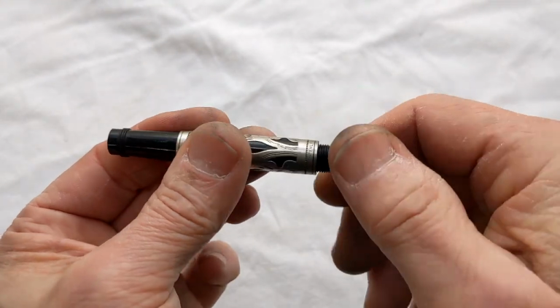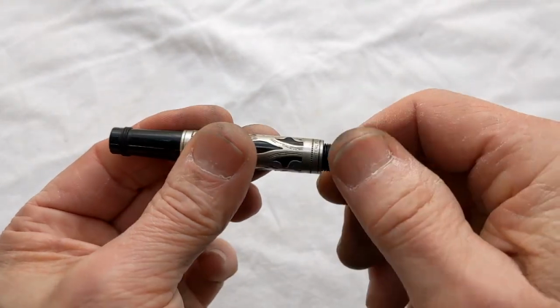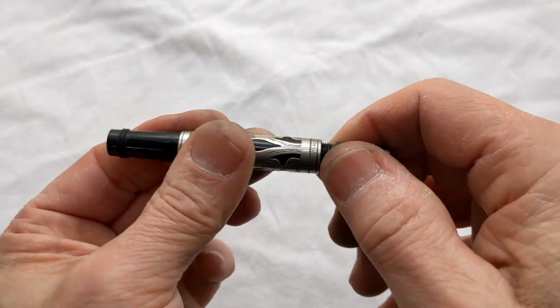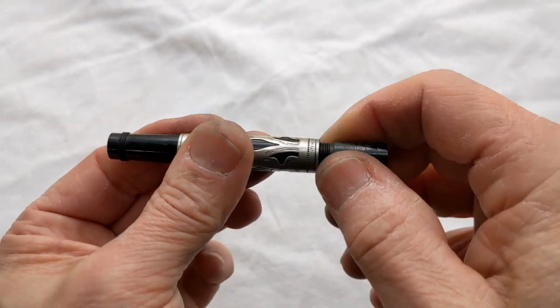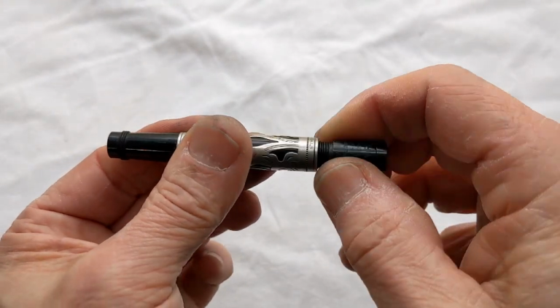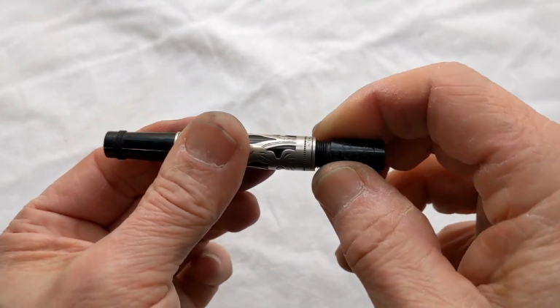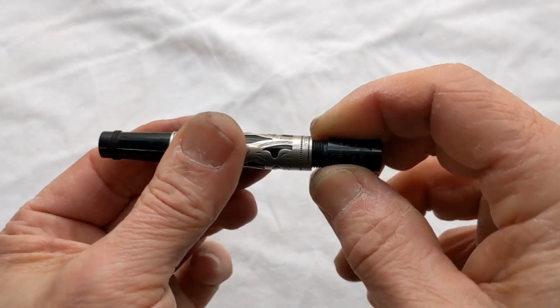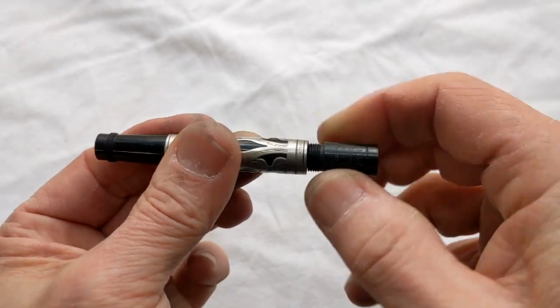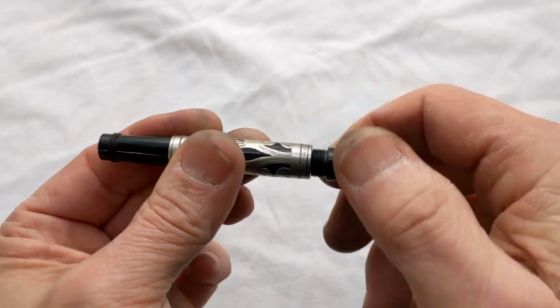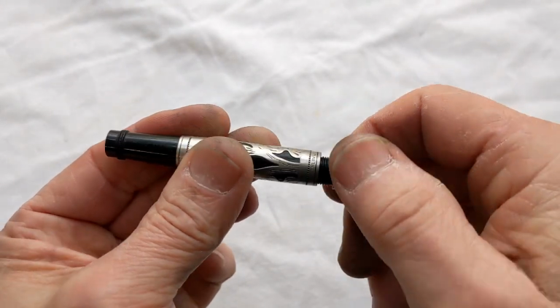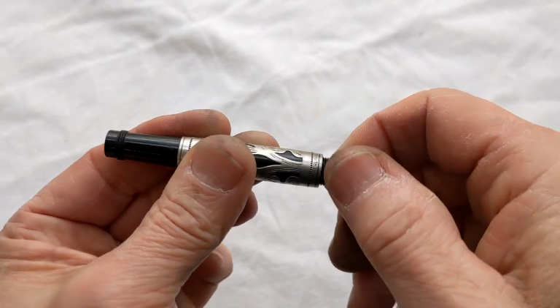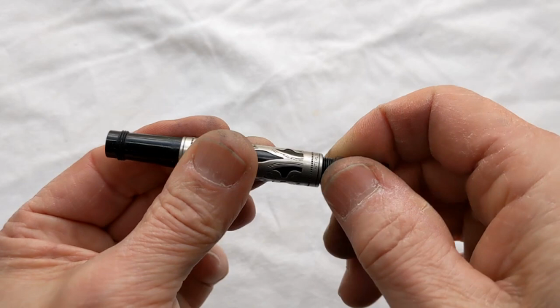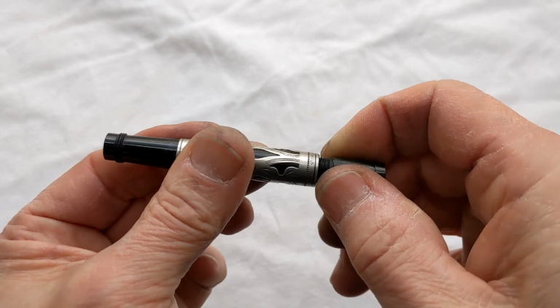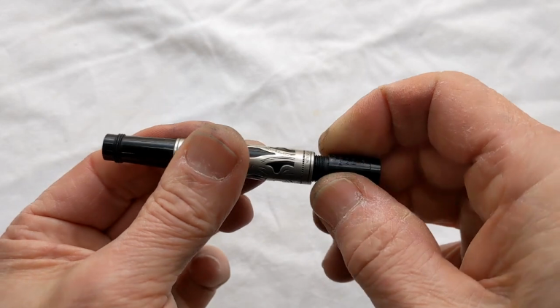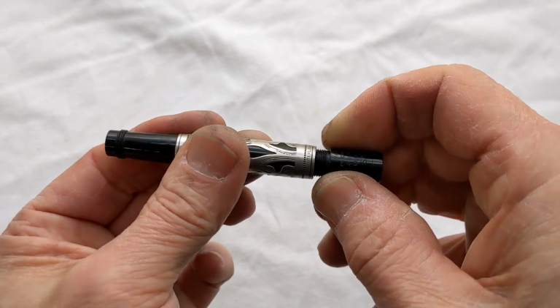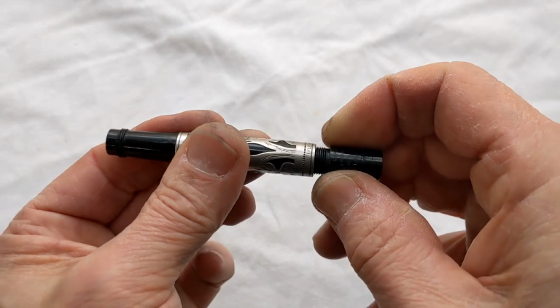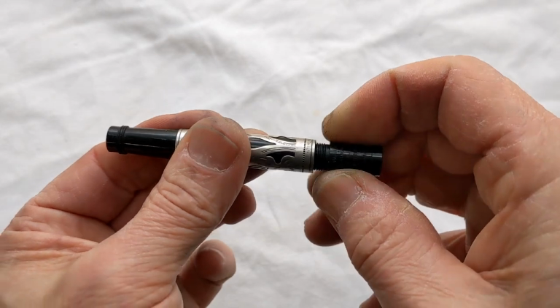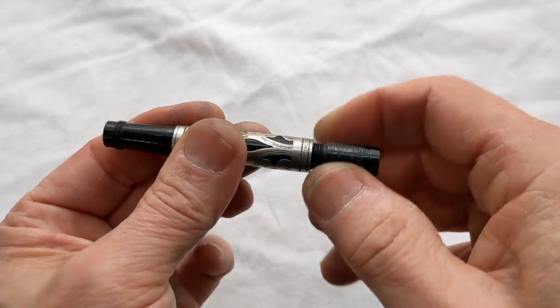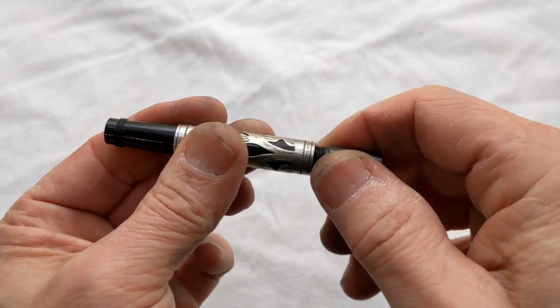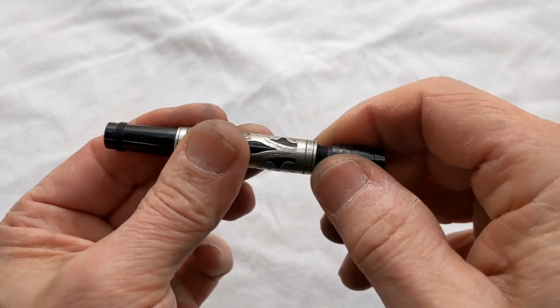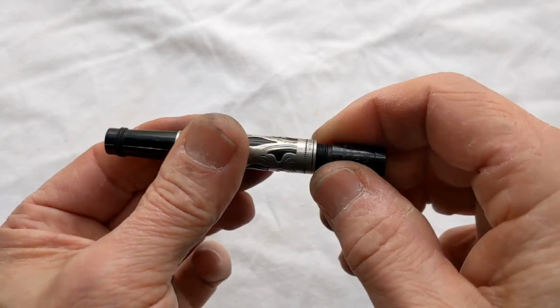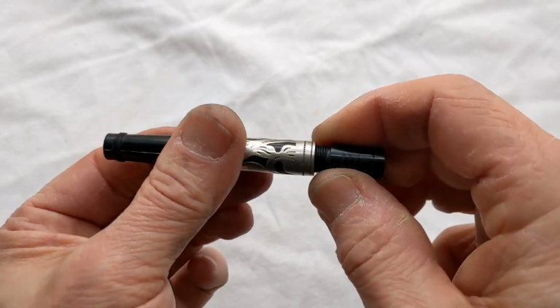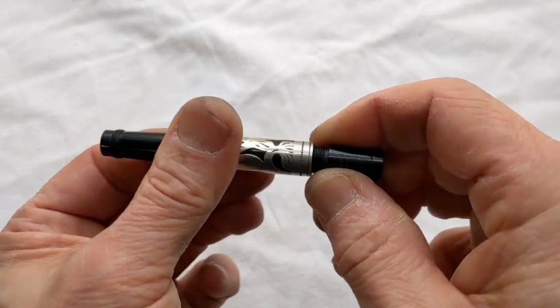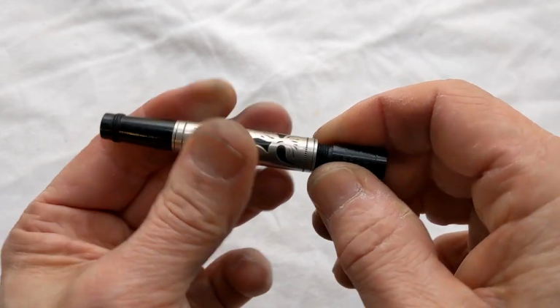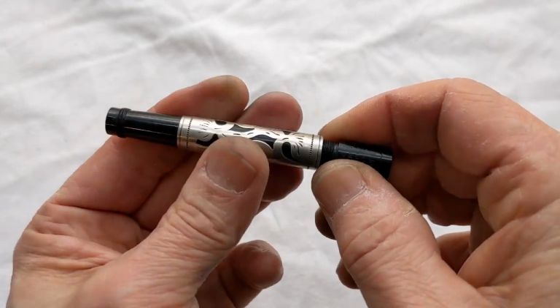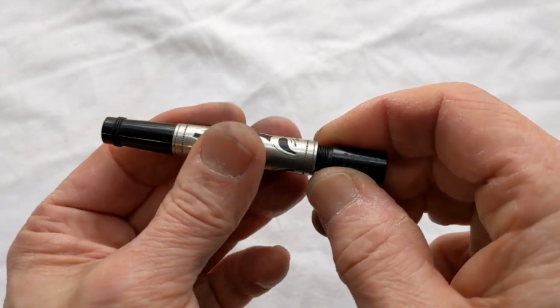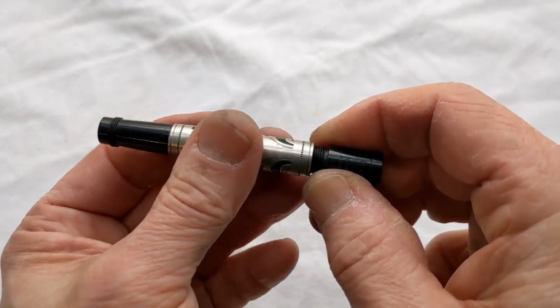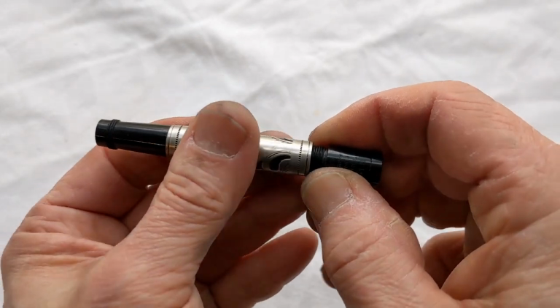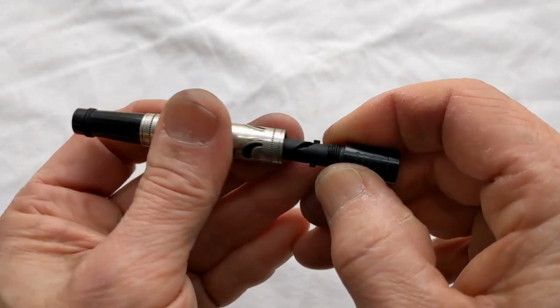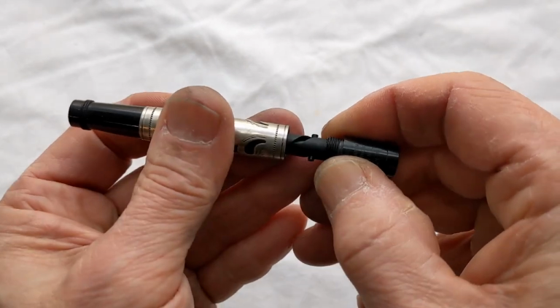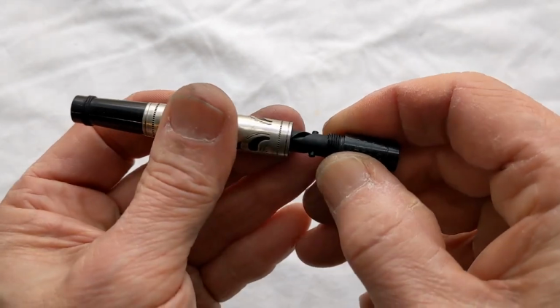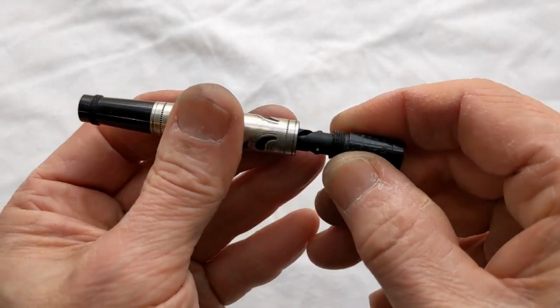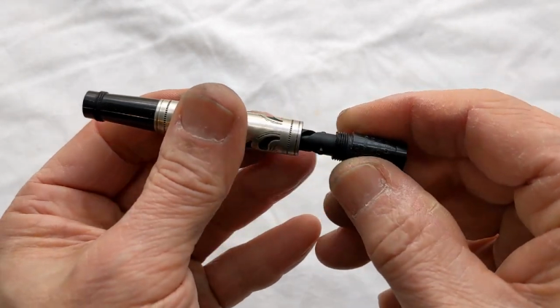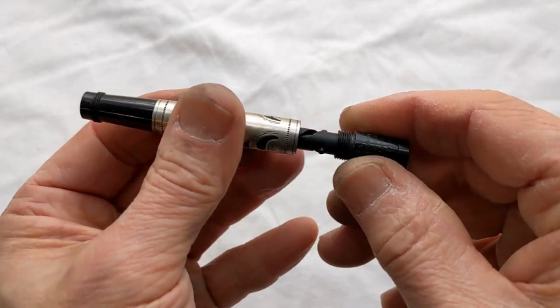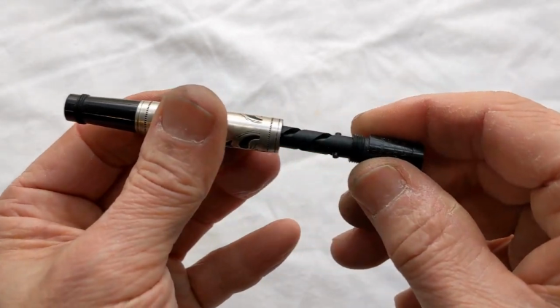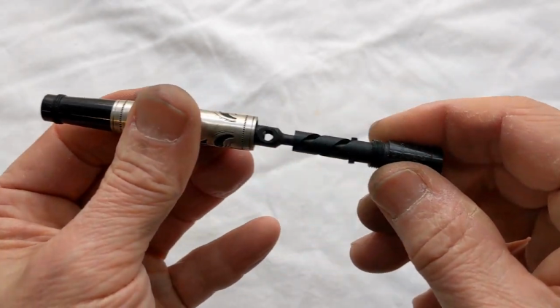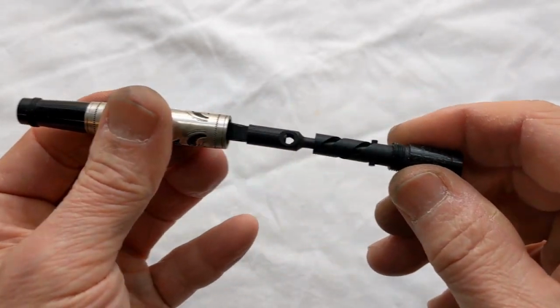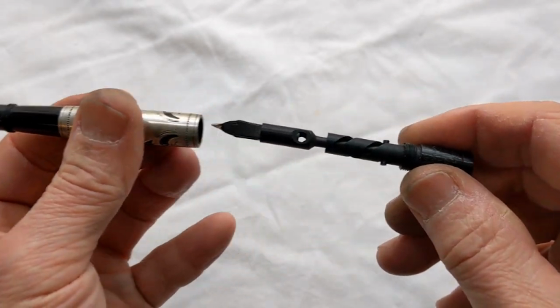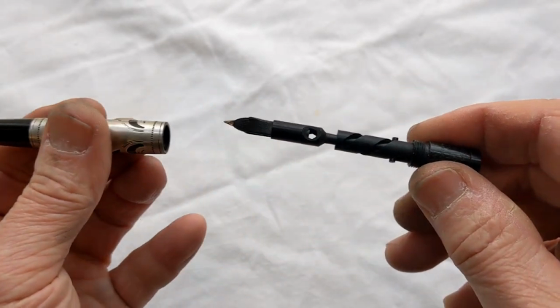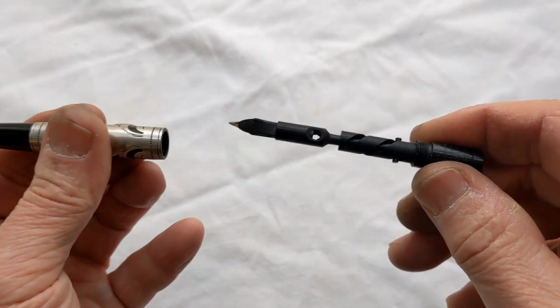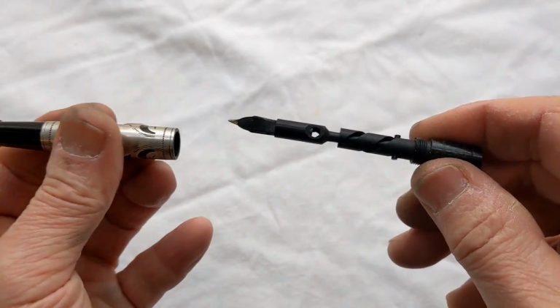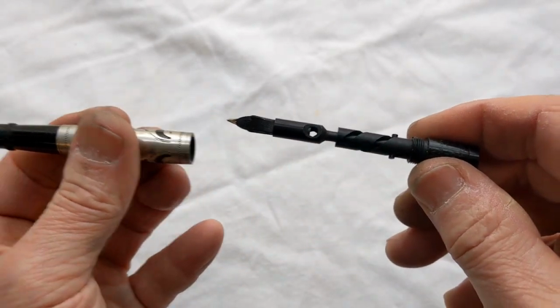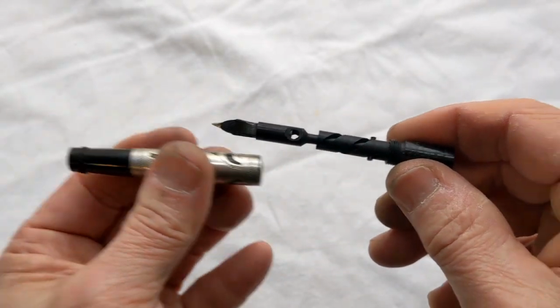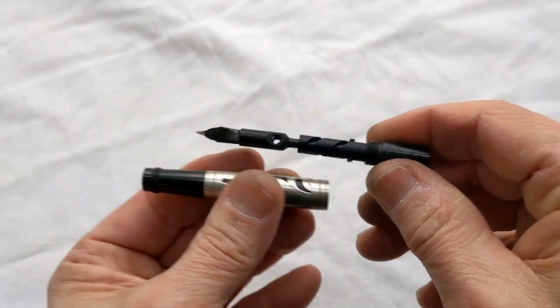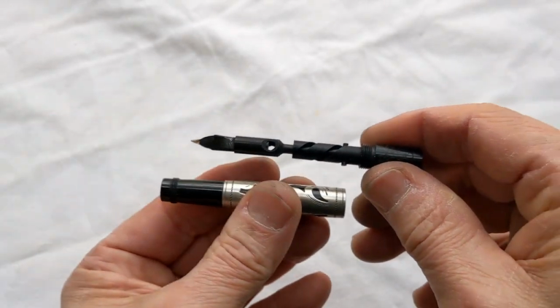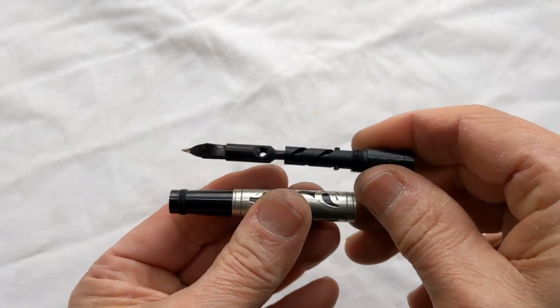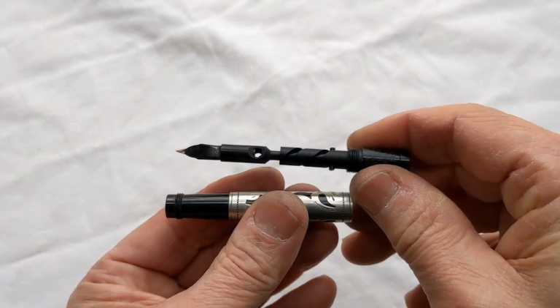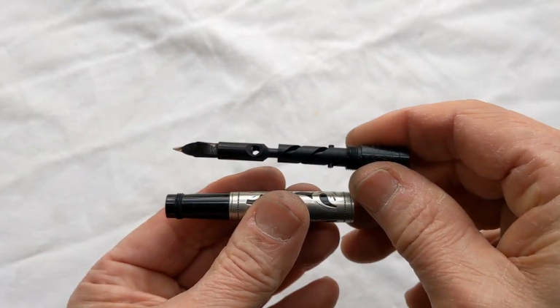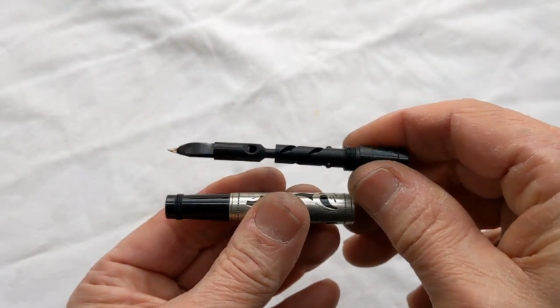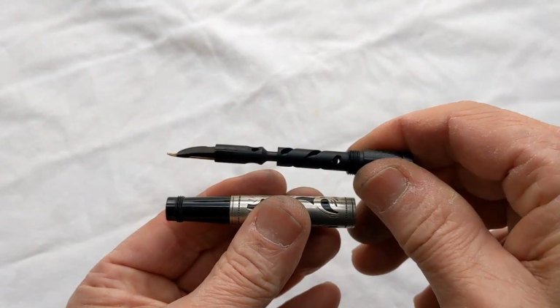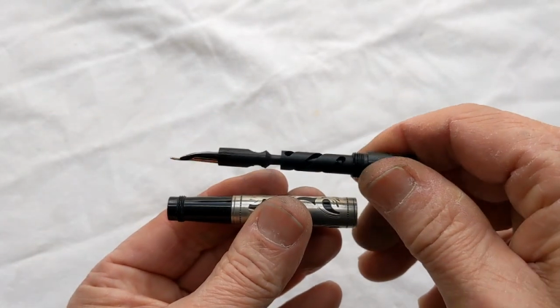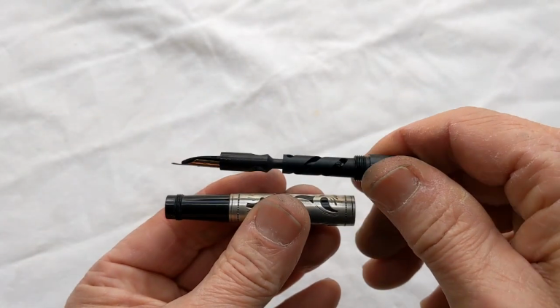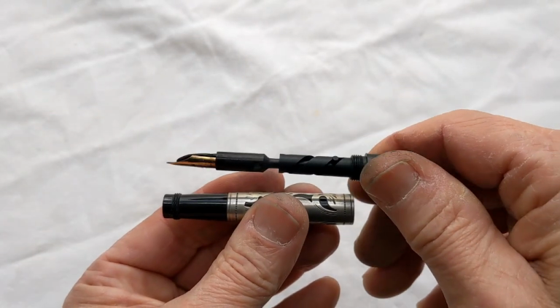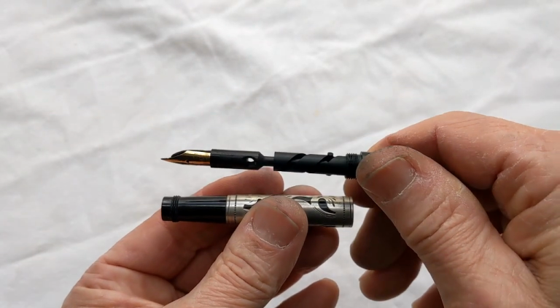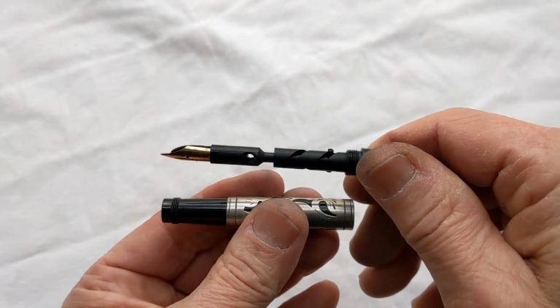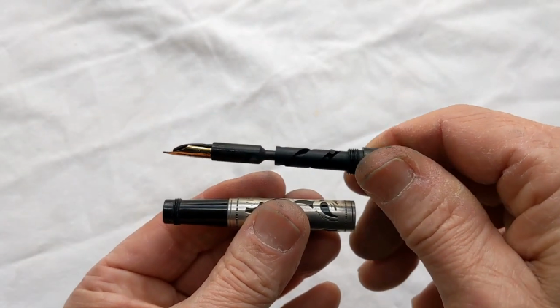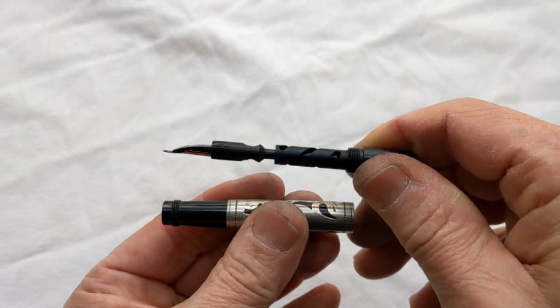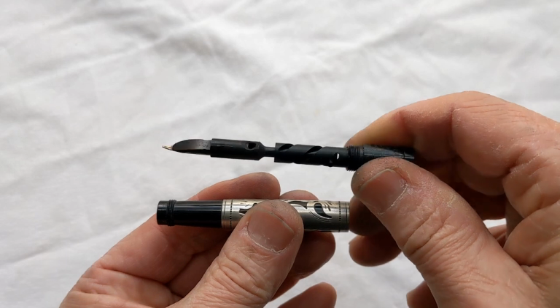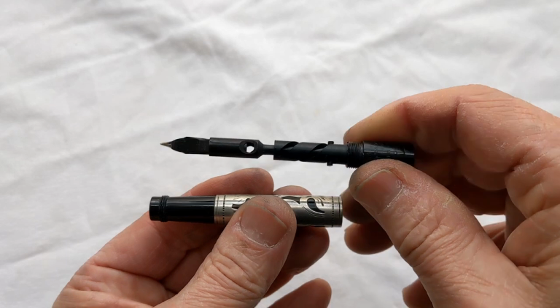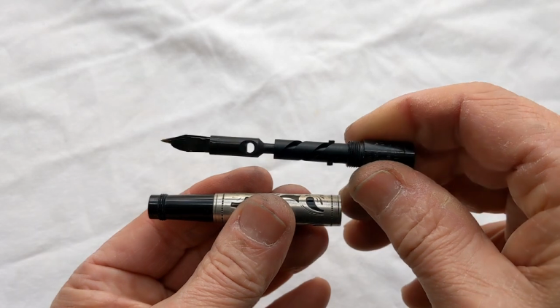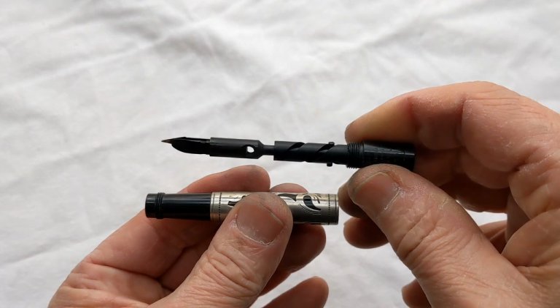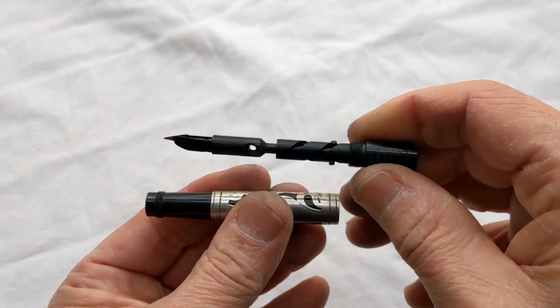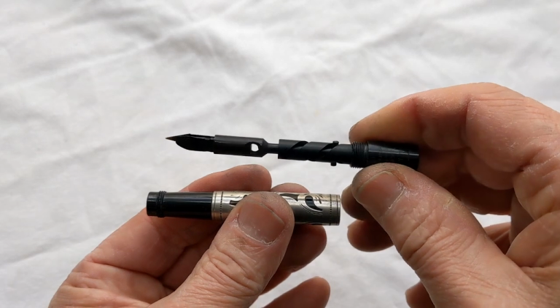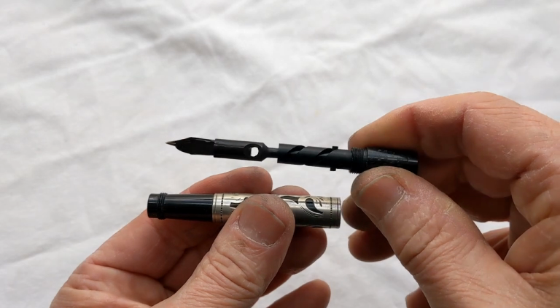This is all the way loose. Now I can just take it the rest of the way. So everything's intact — you can see that.